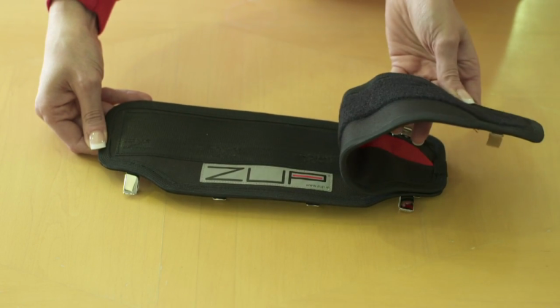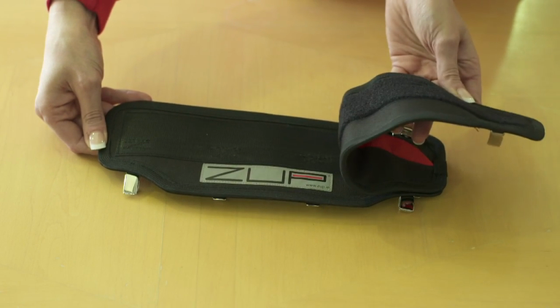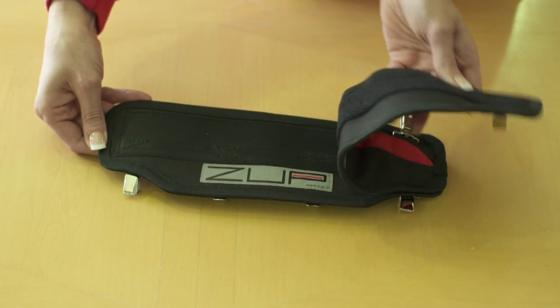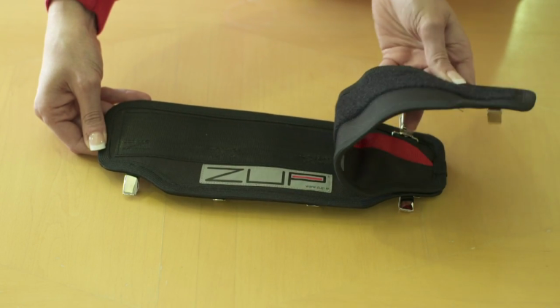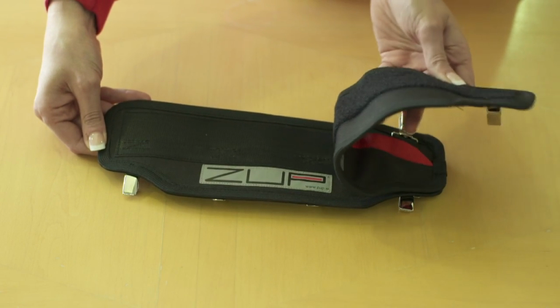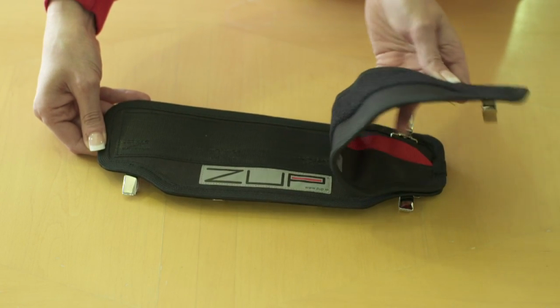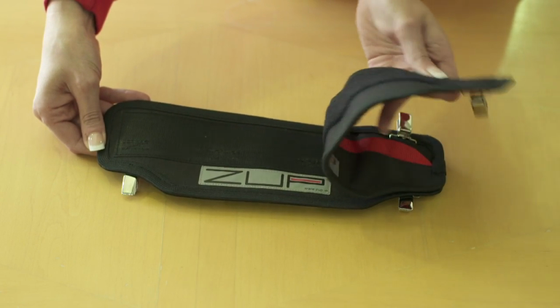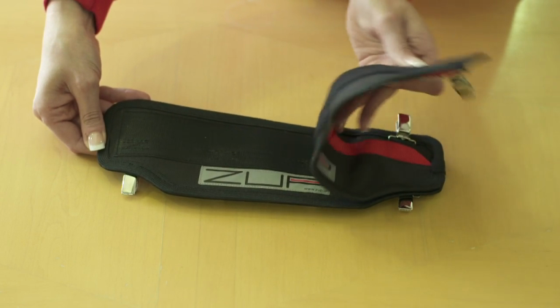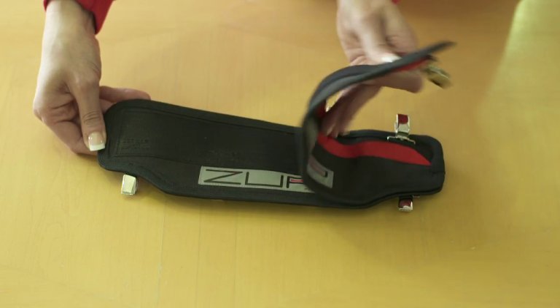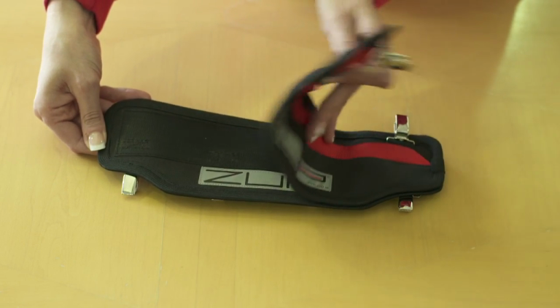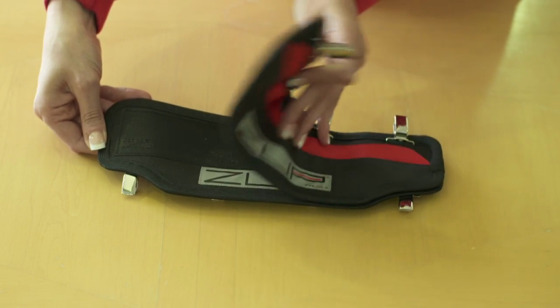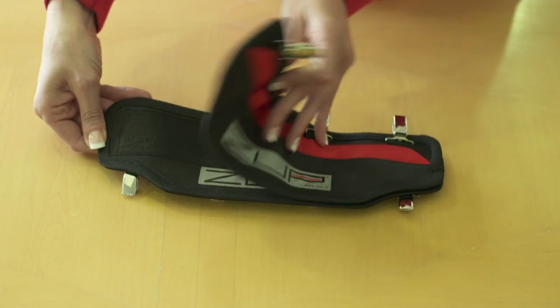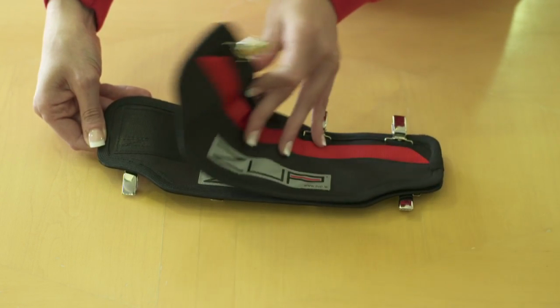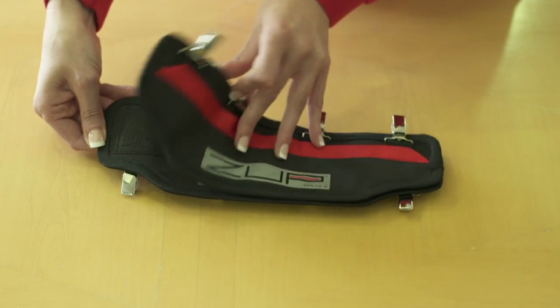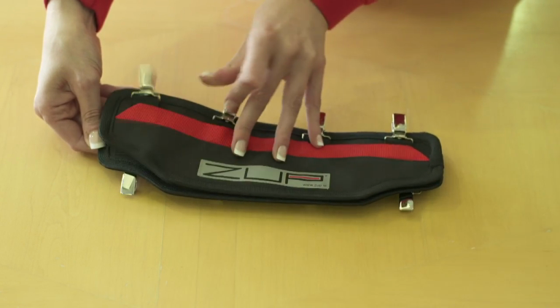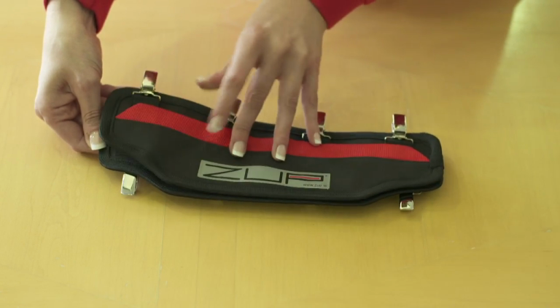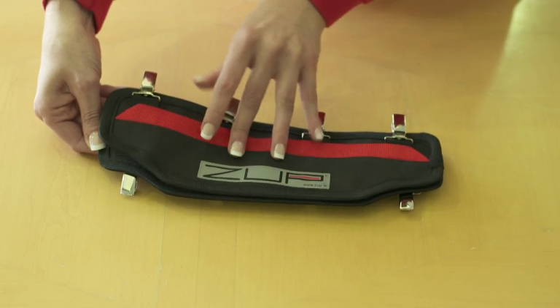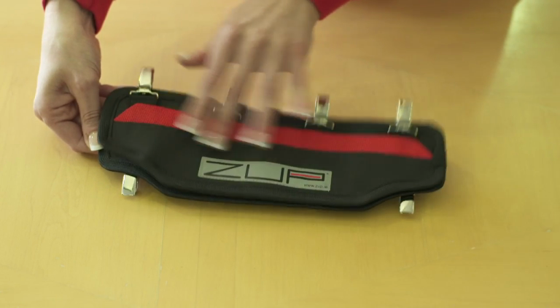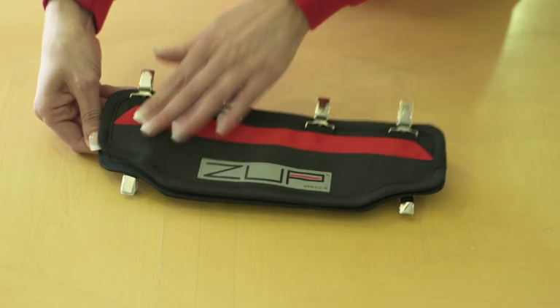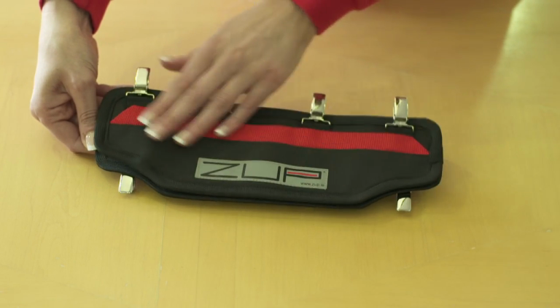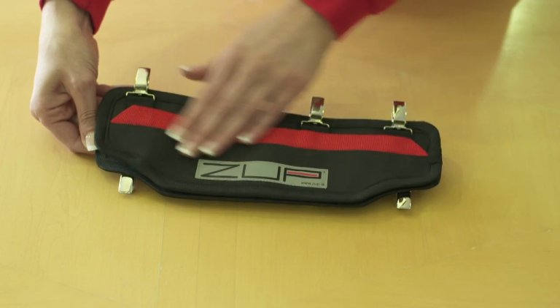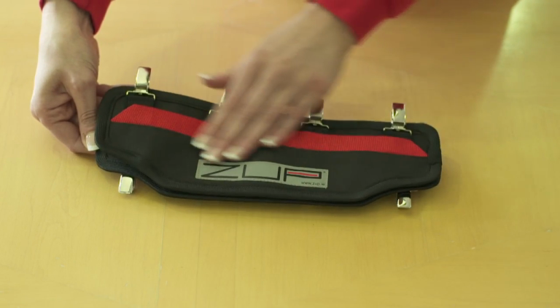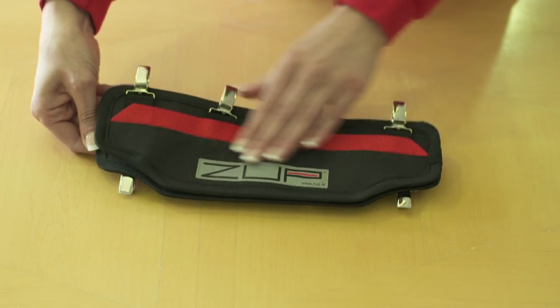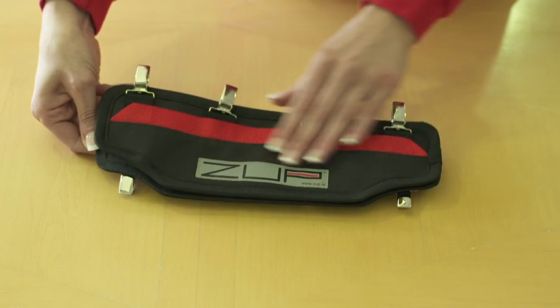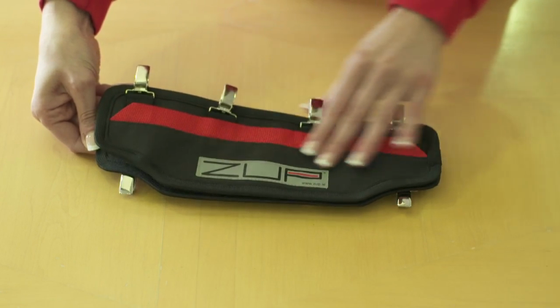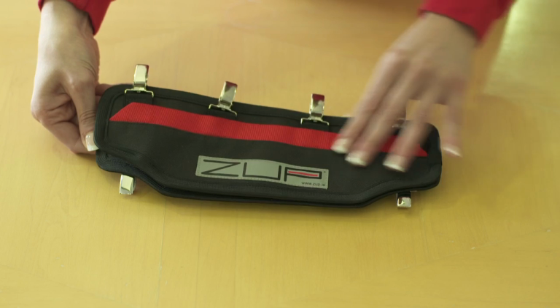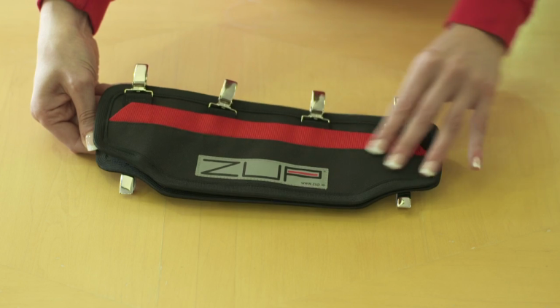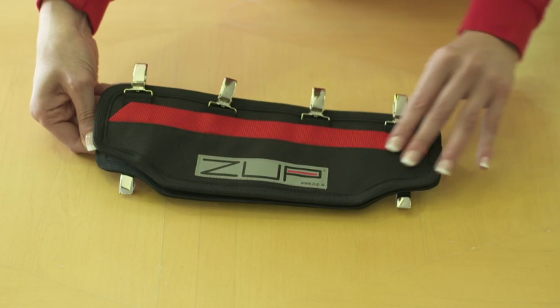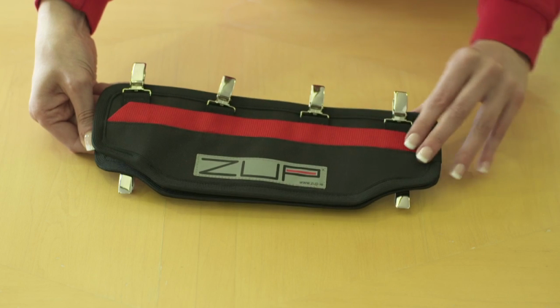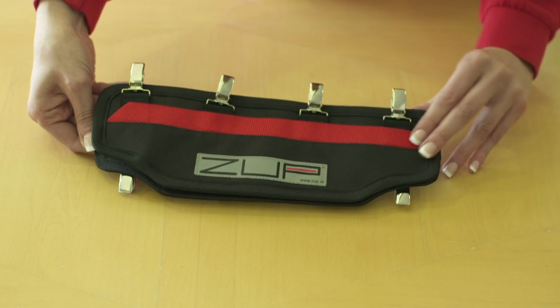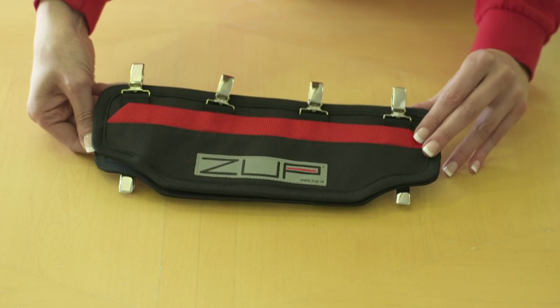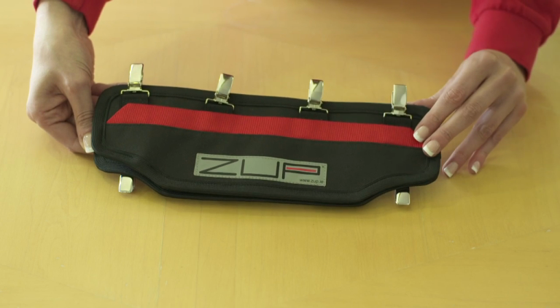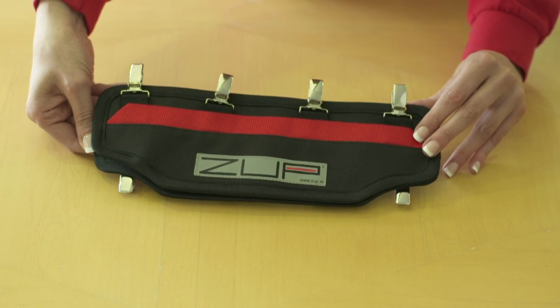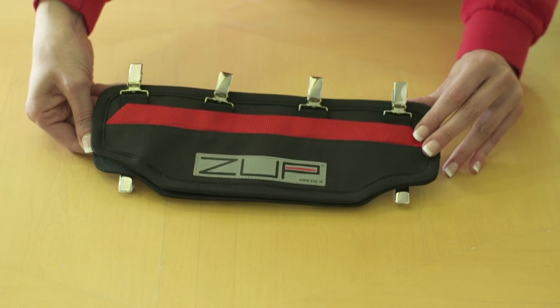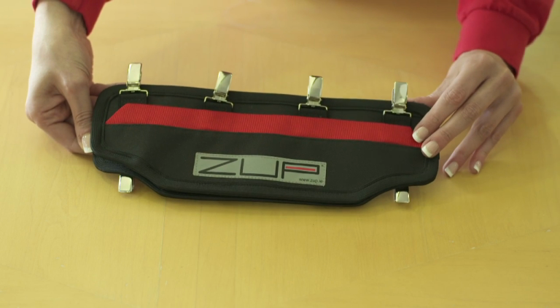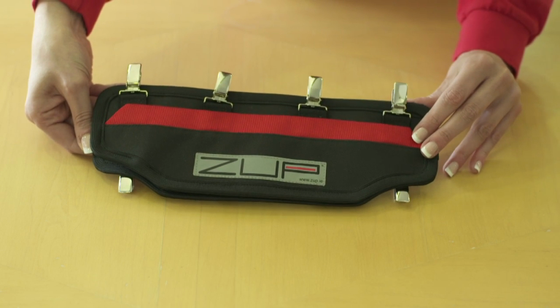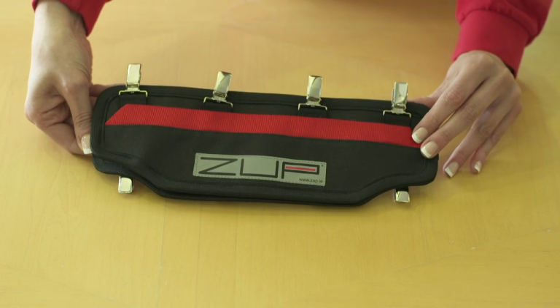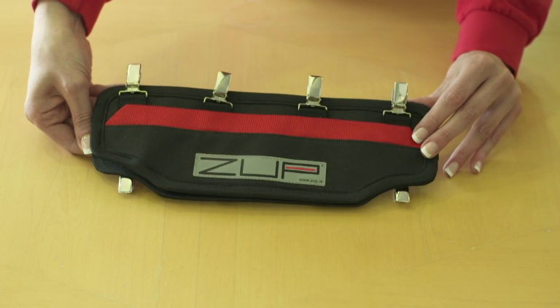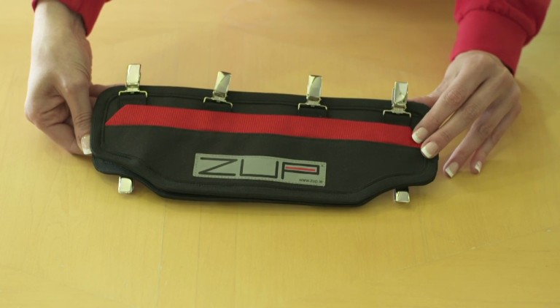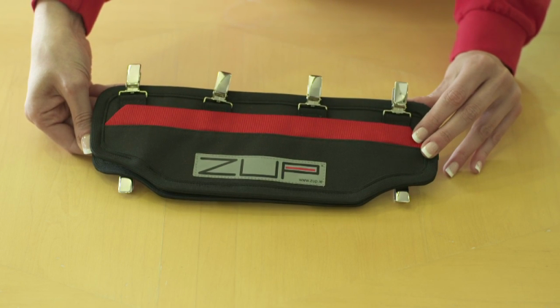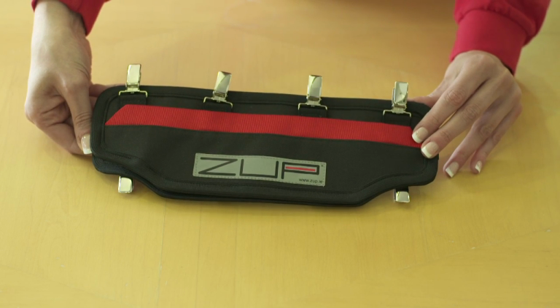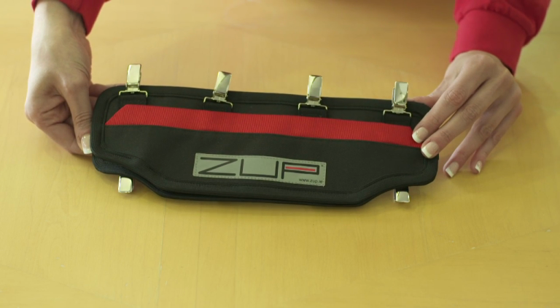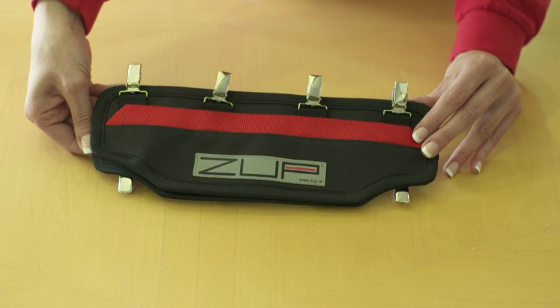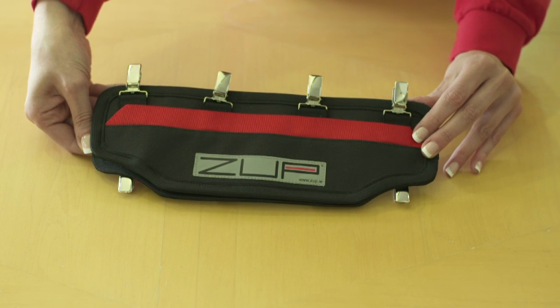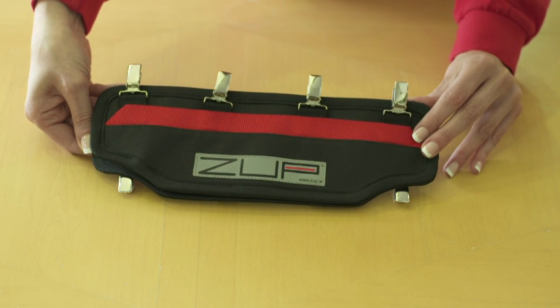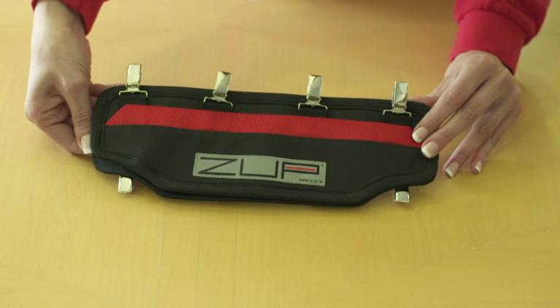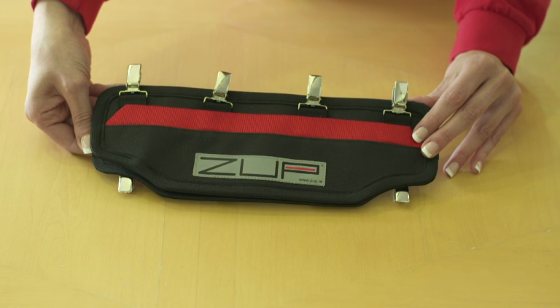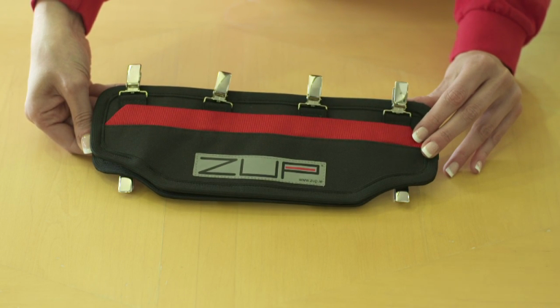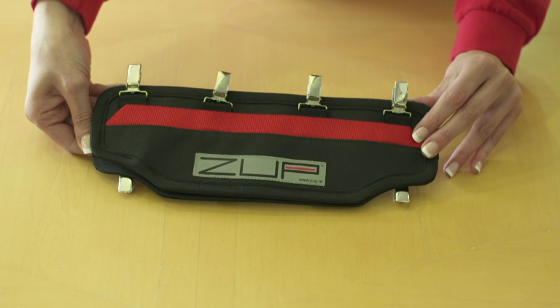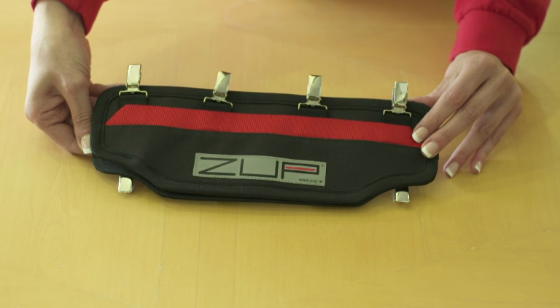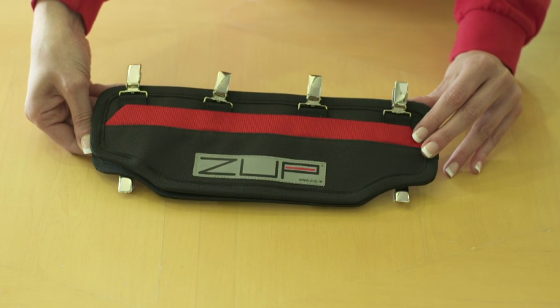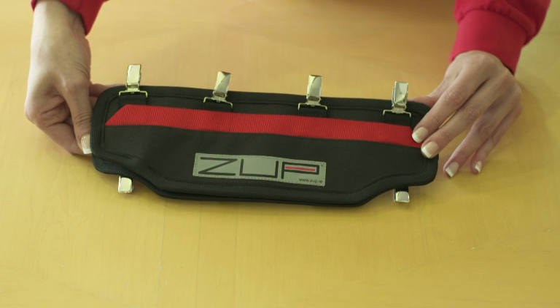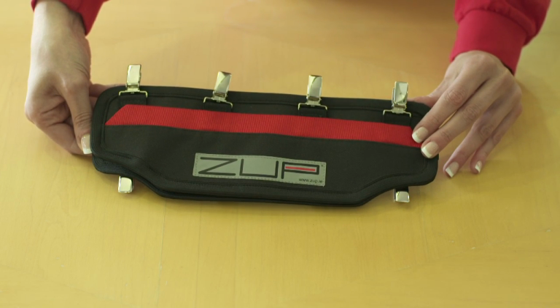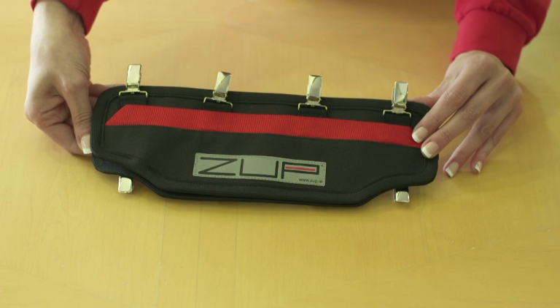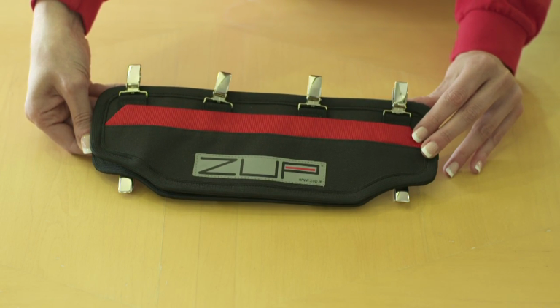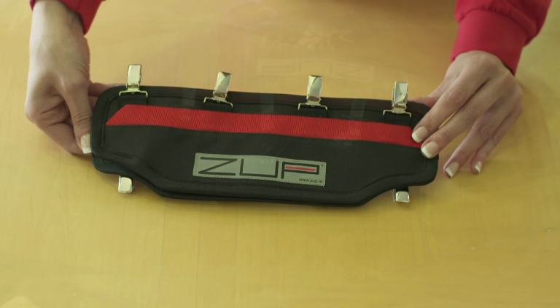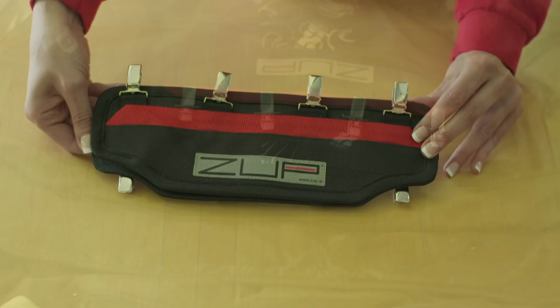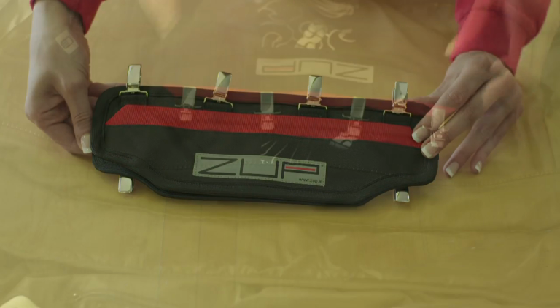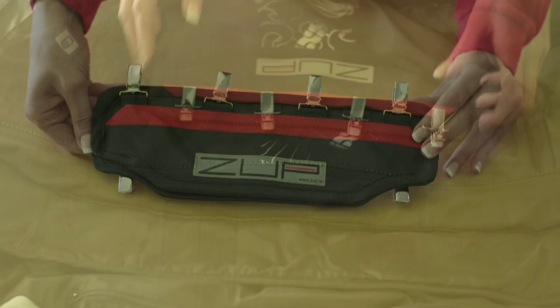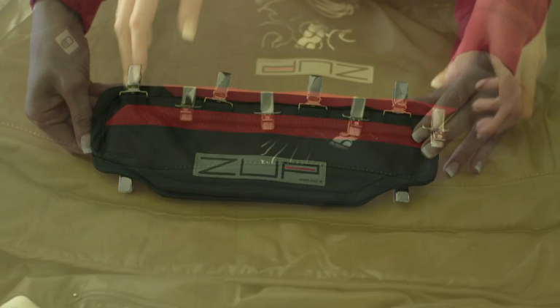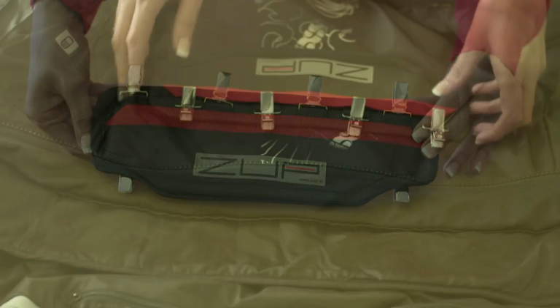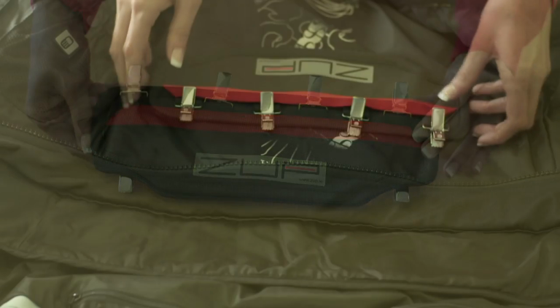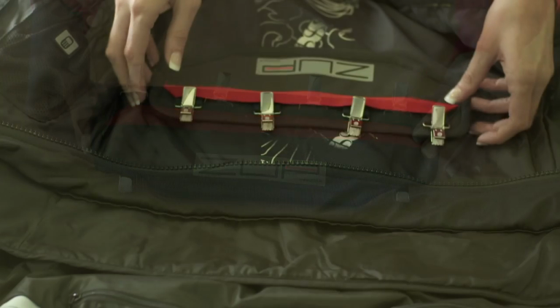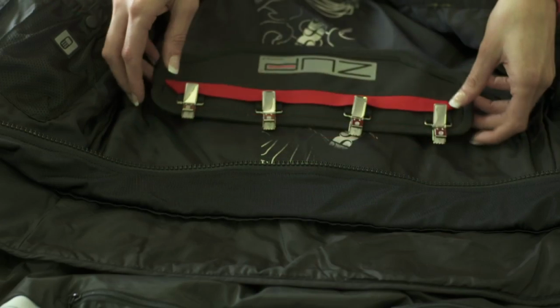These are joined using micro hook velcro to allow for easy separation when you take your jacket off, with a strong link when riding.